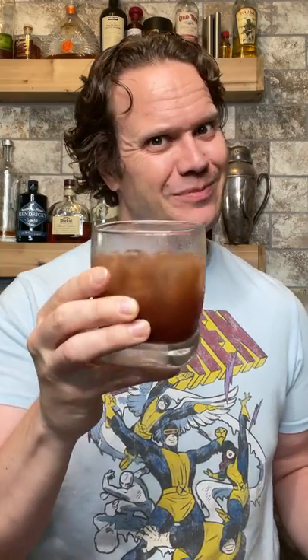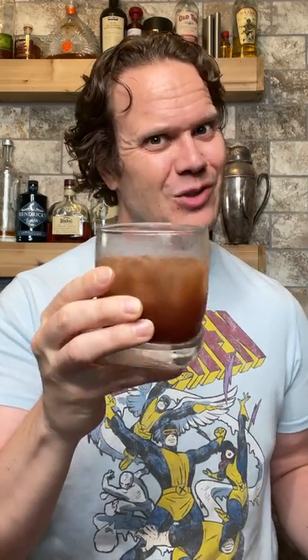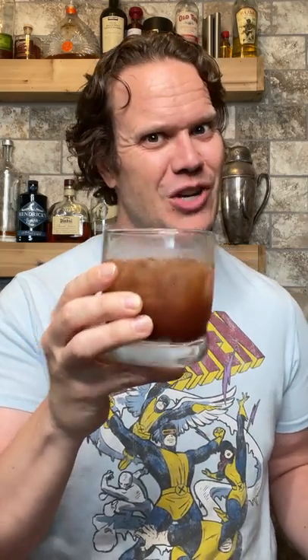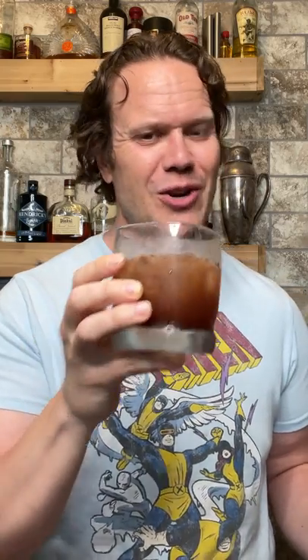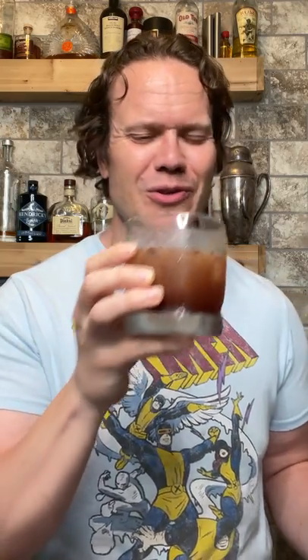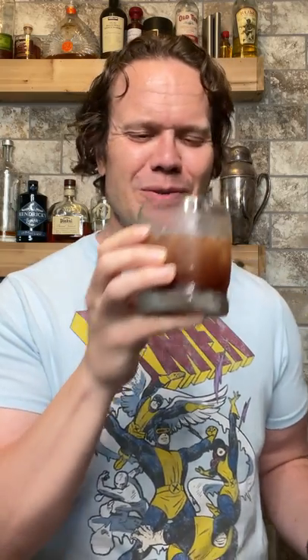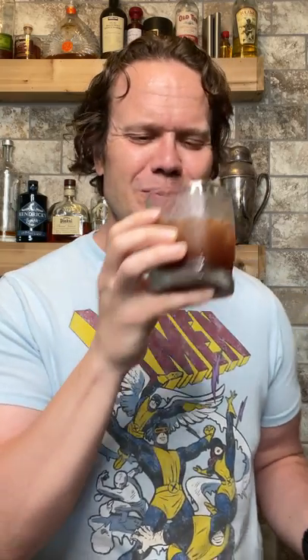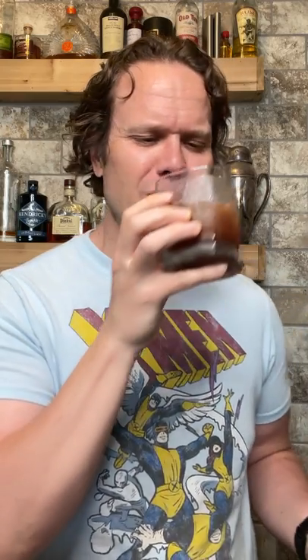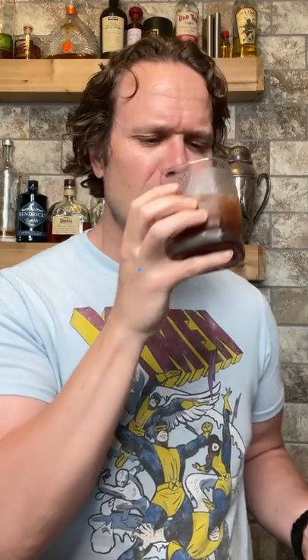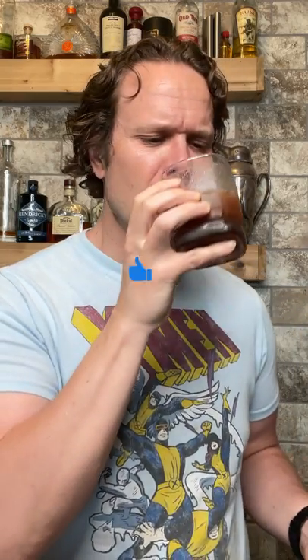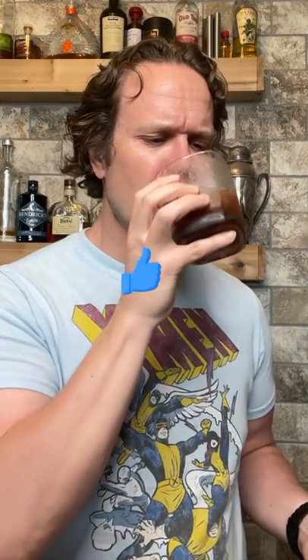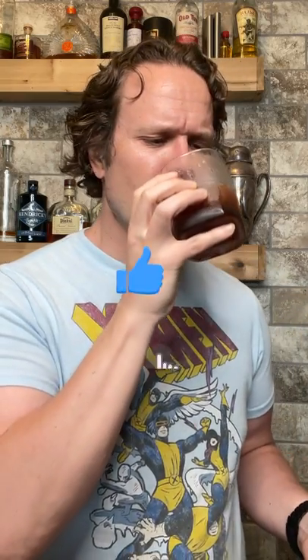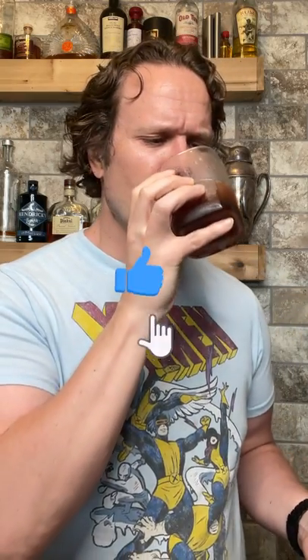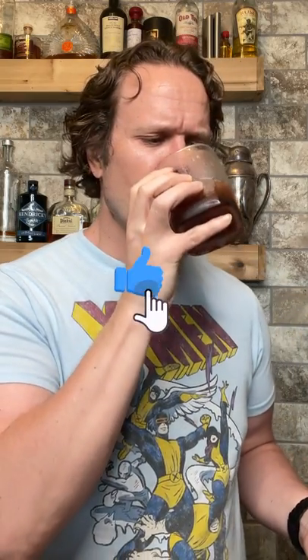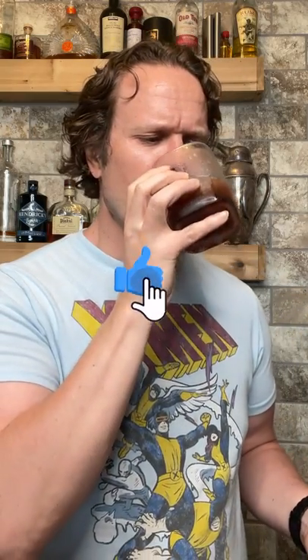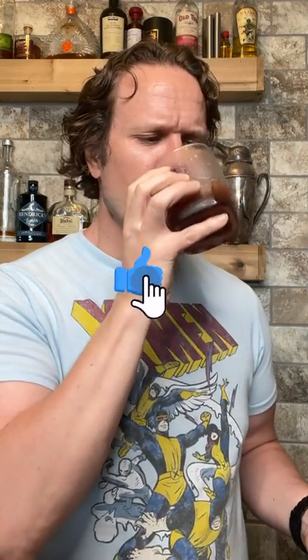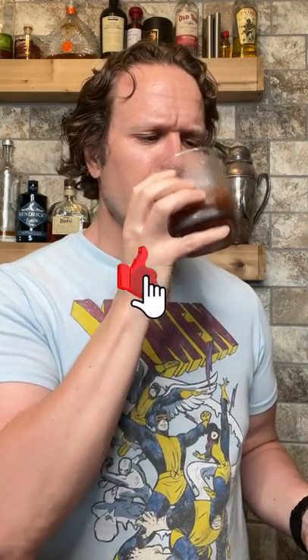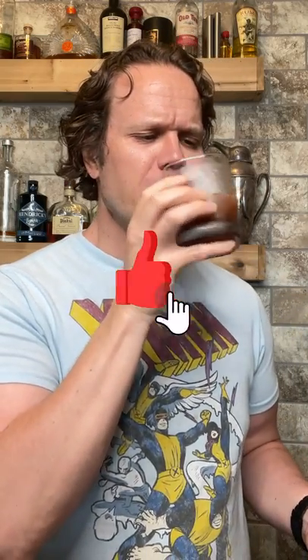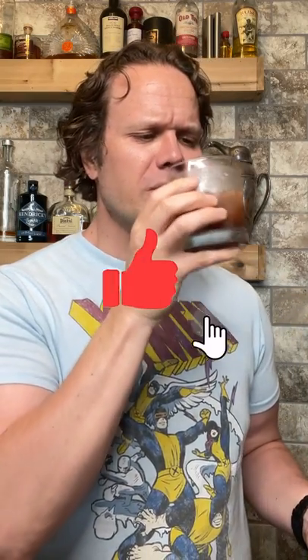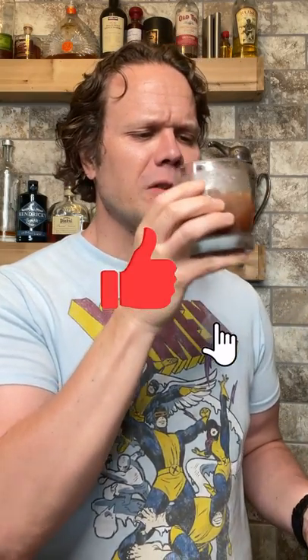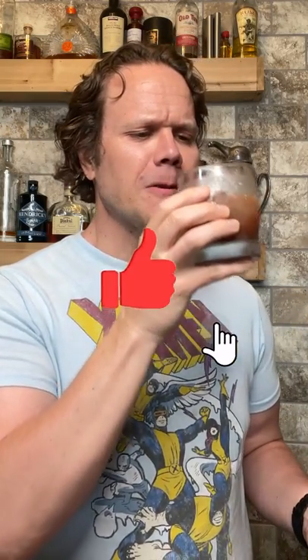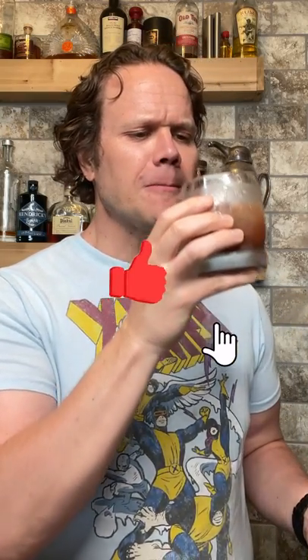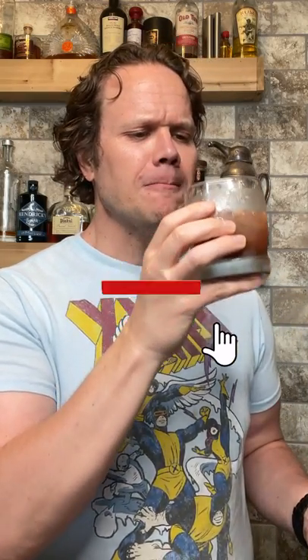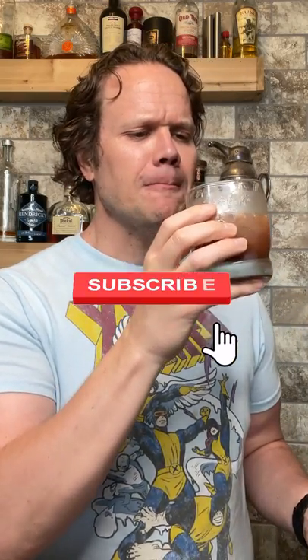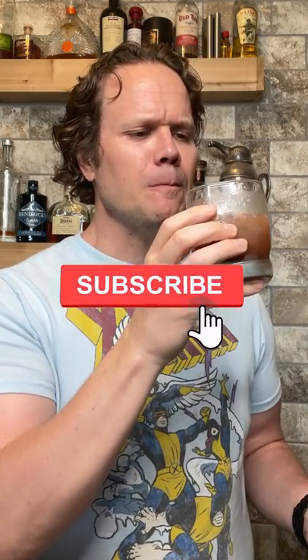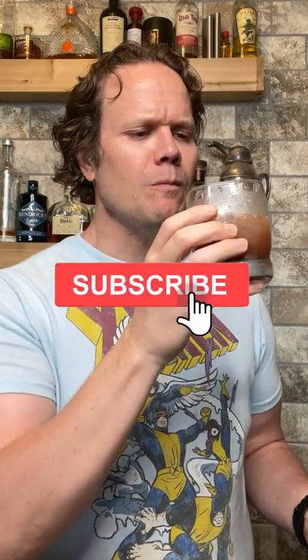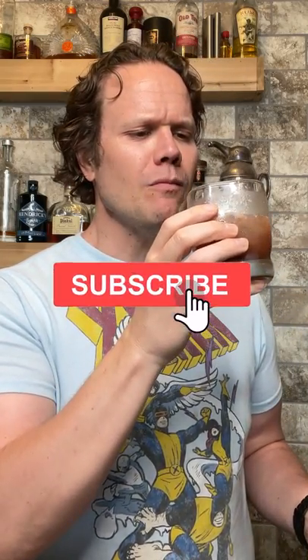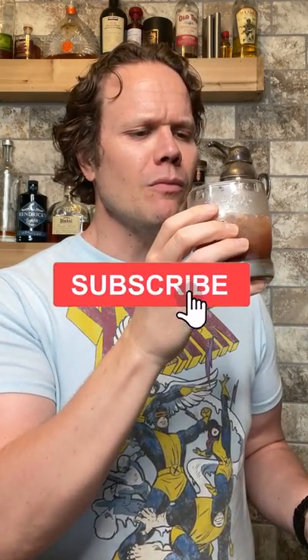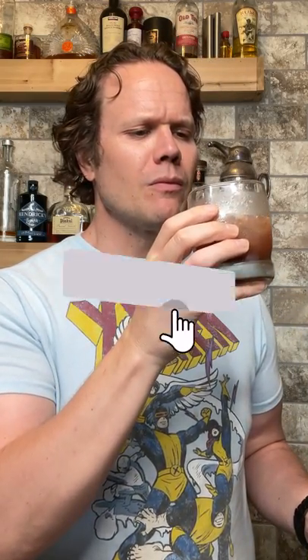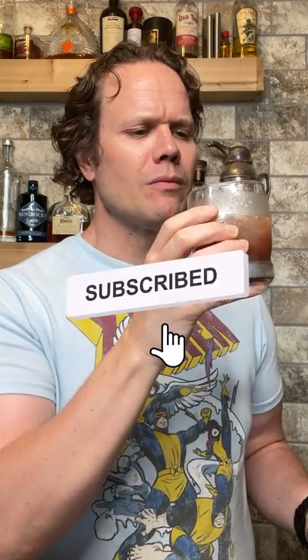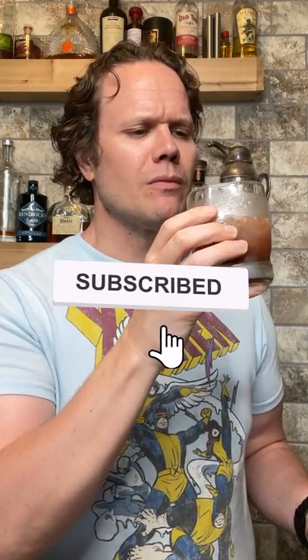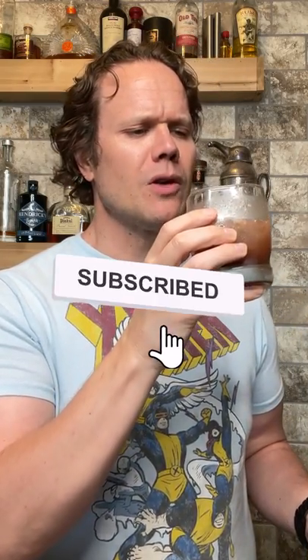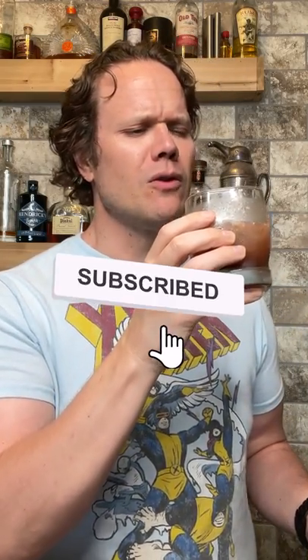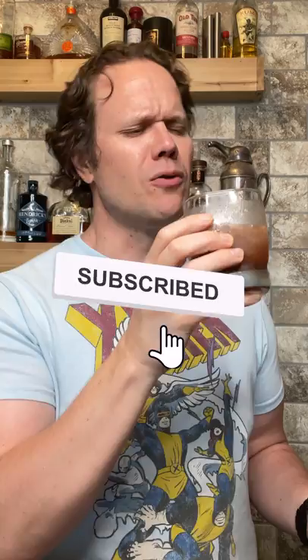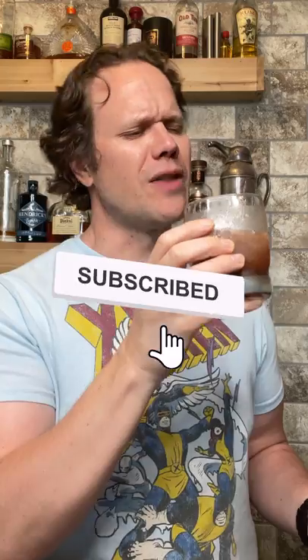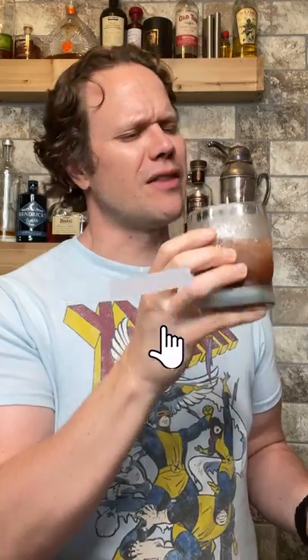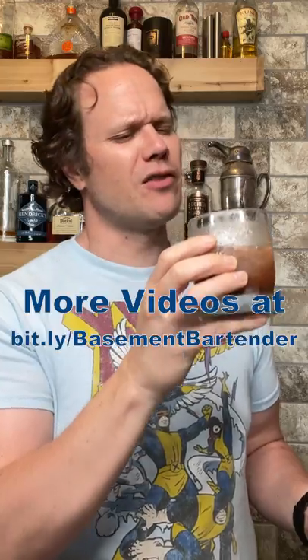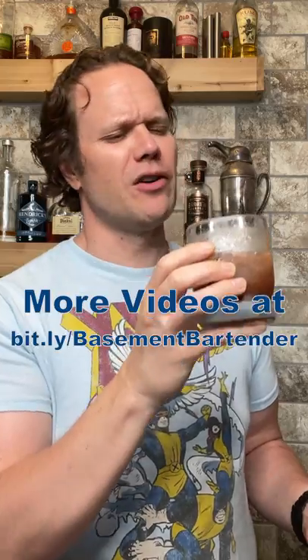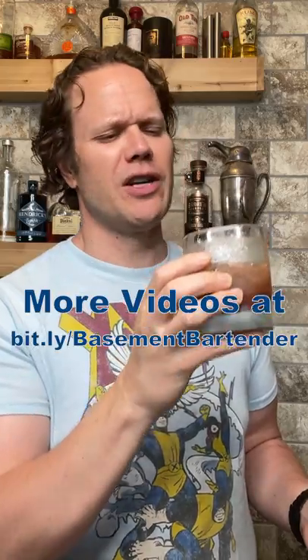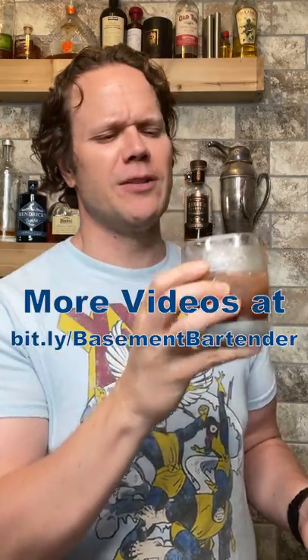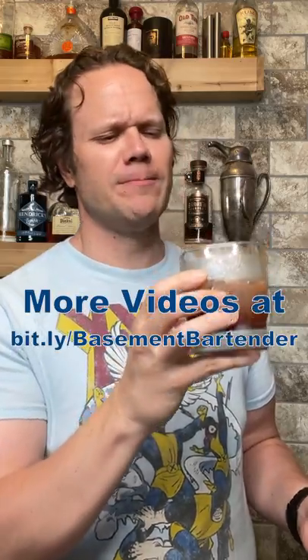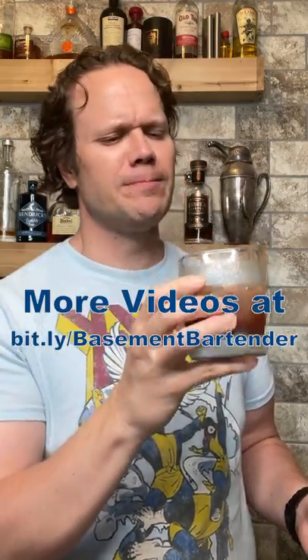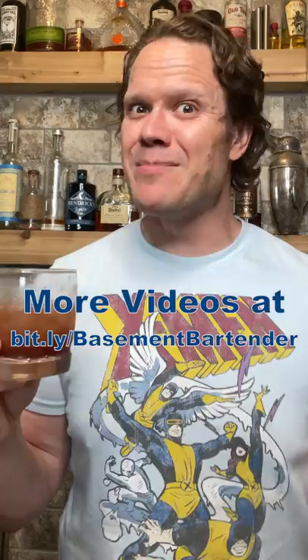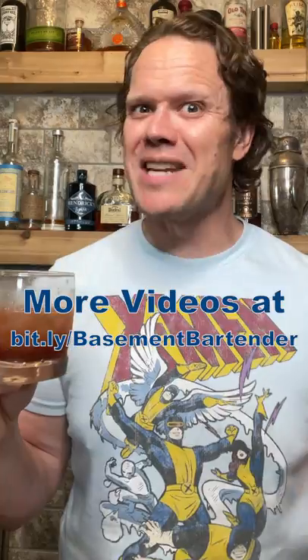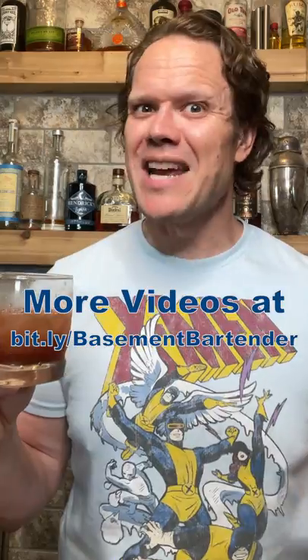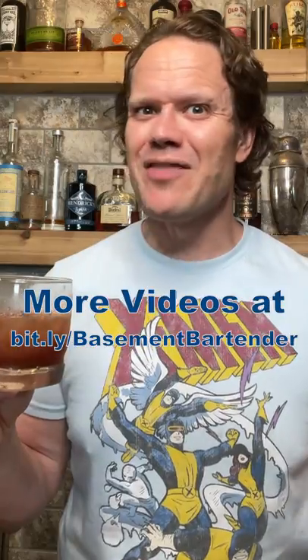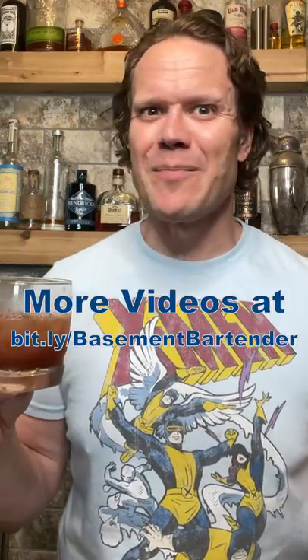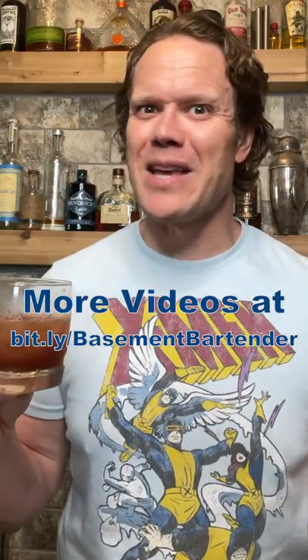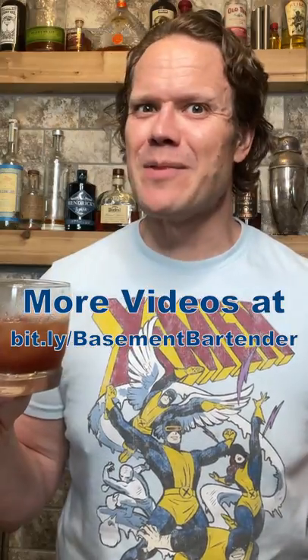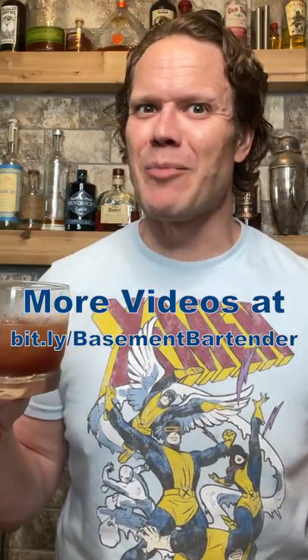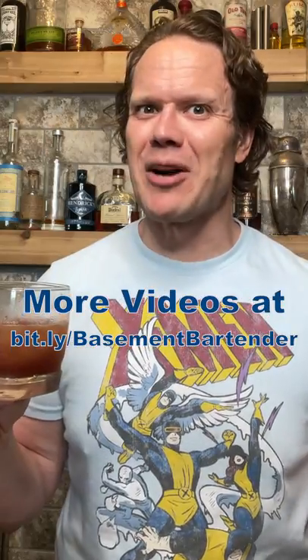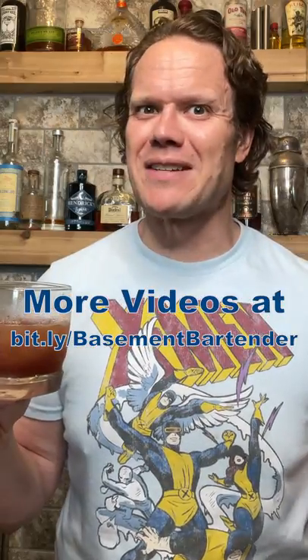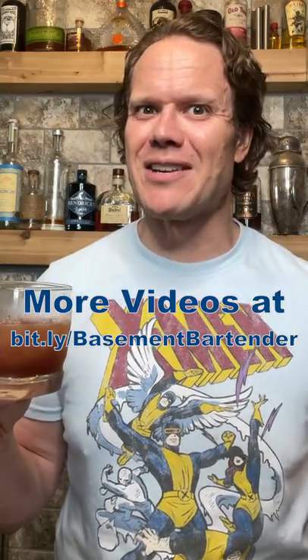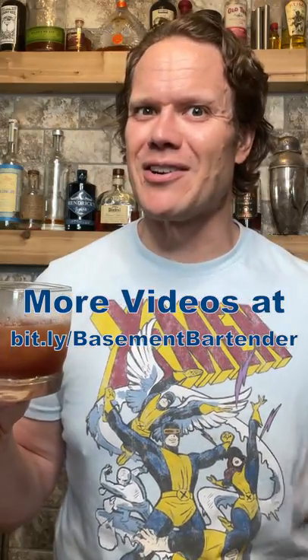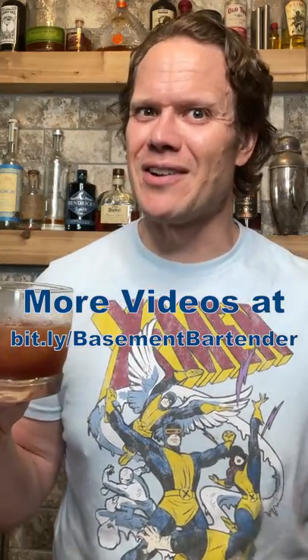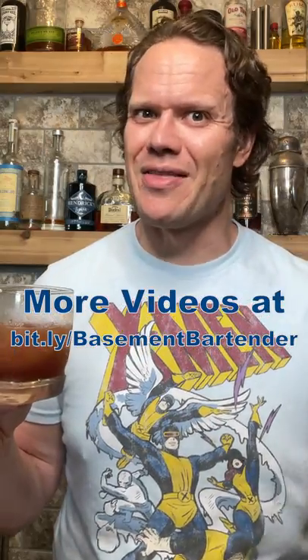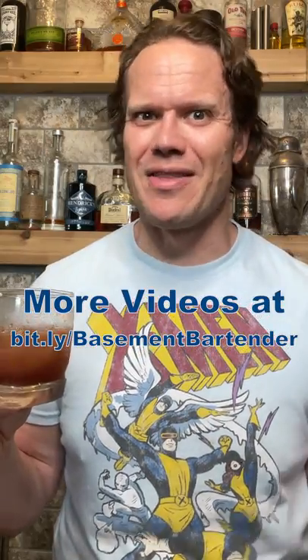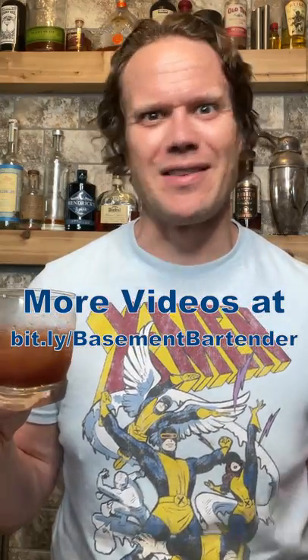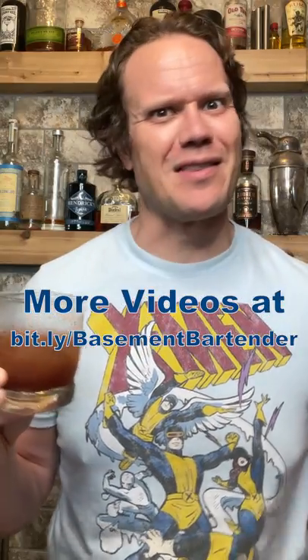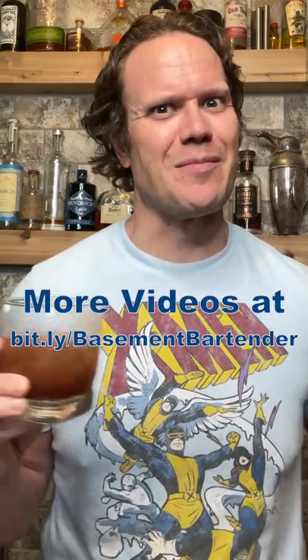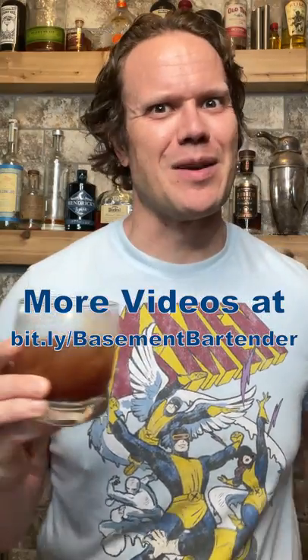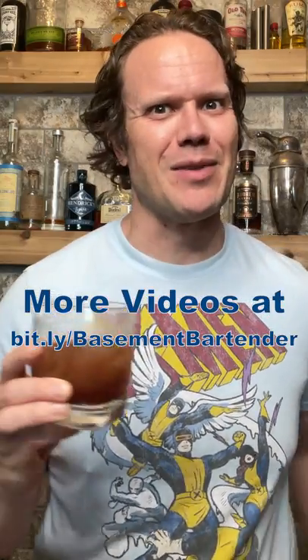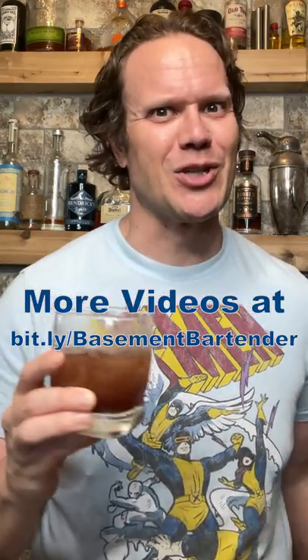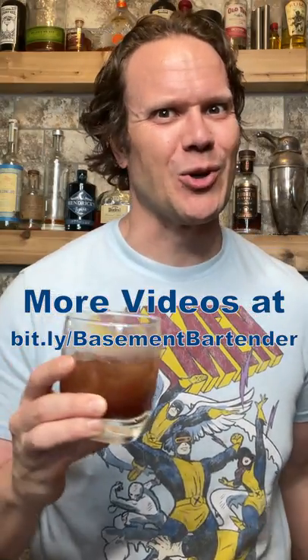Cheers! Flick those buttons and check out more of my videos. Oh, that's good. I'm Dave, the basement bartender. This is ABD Short.